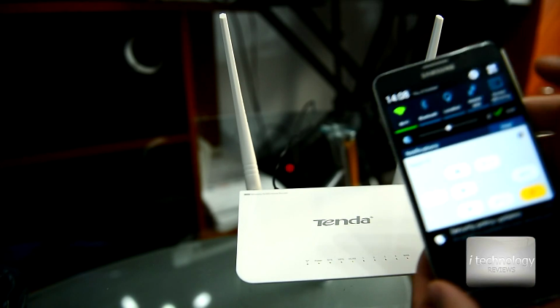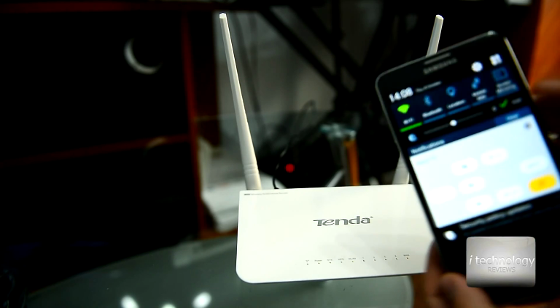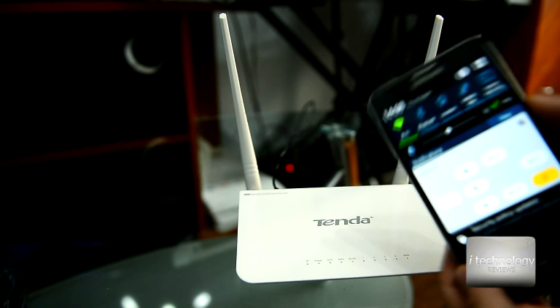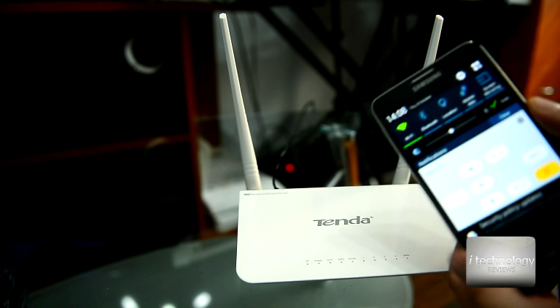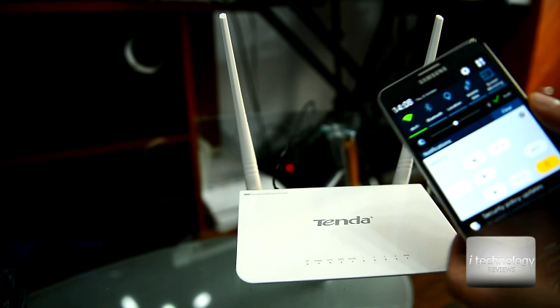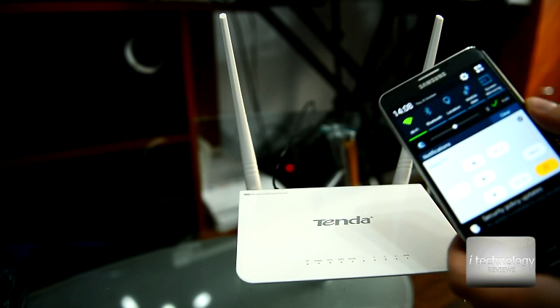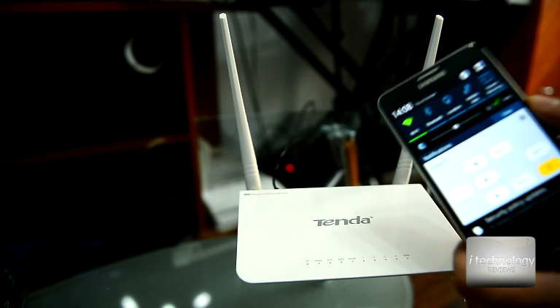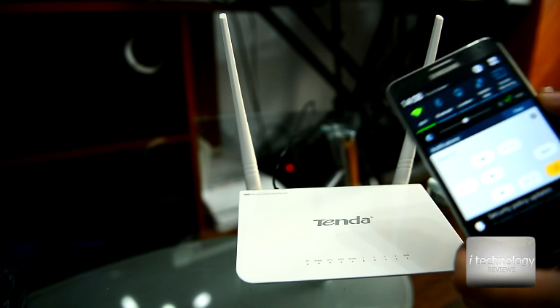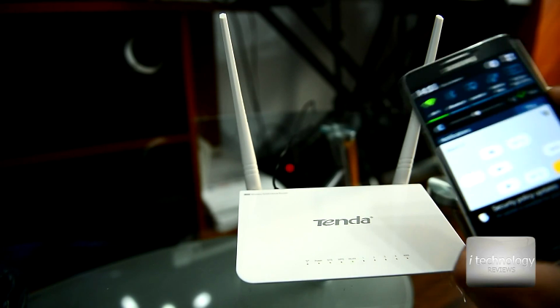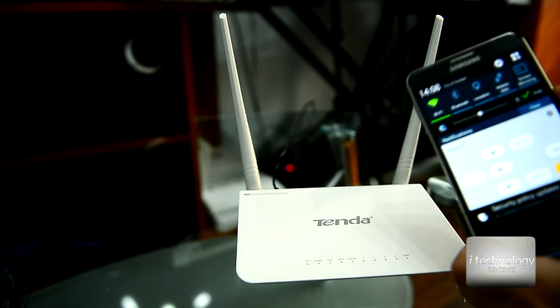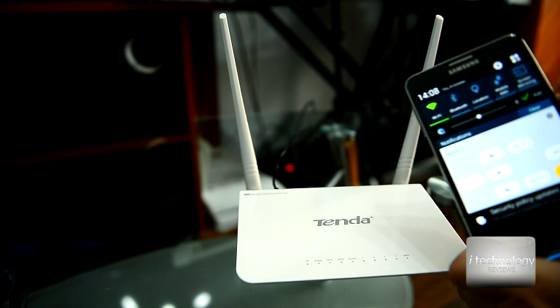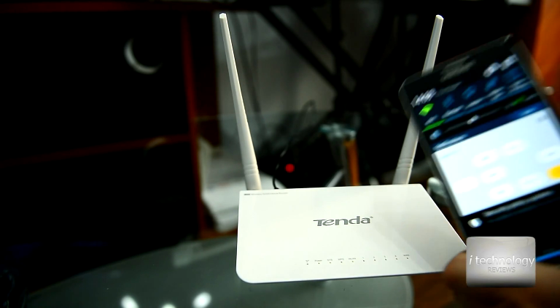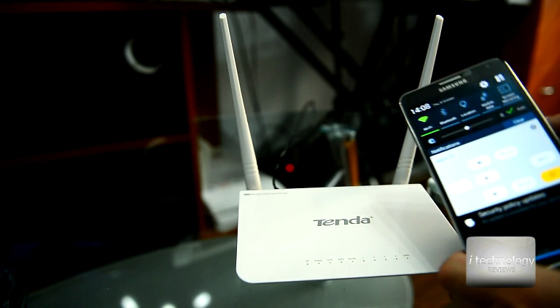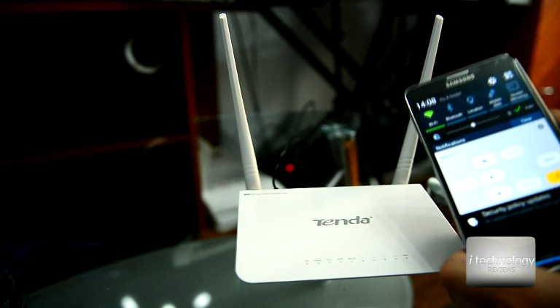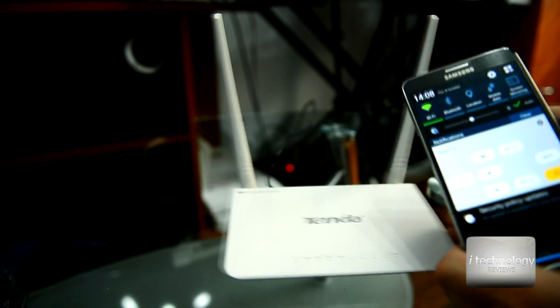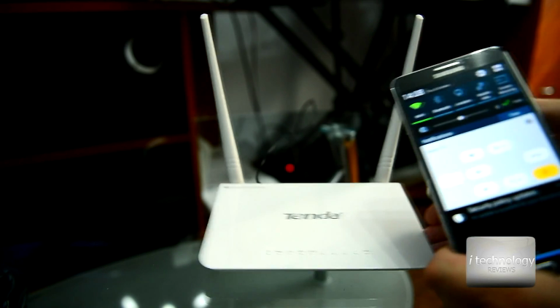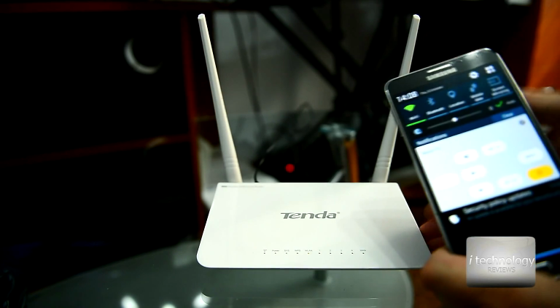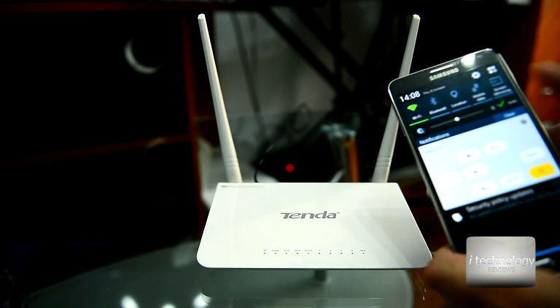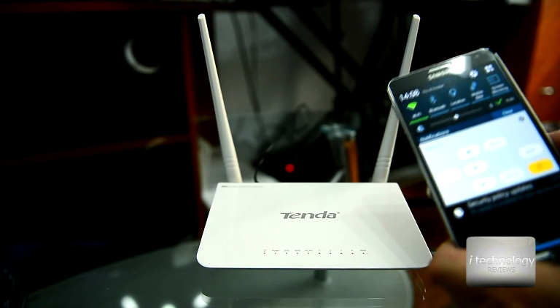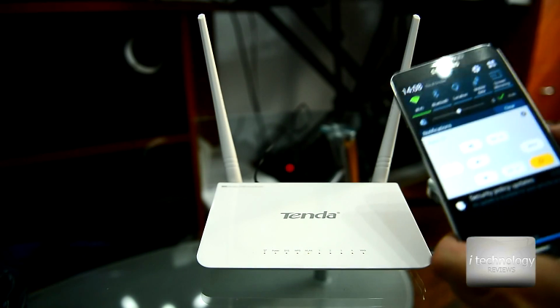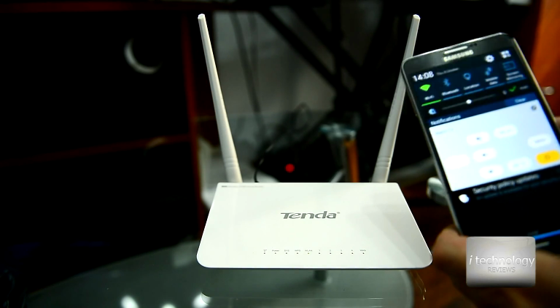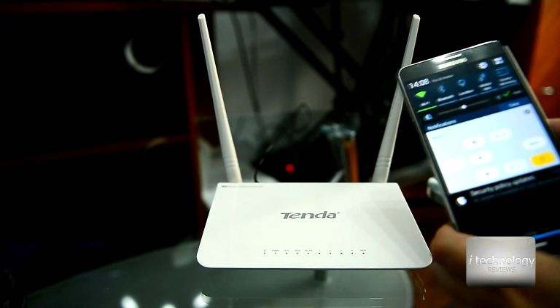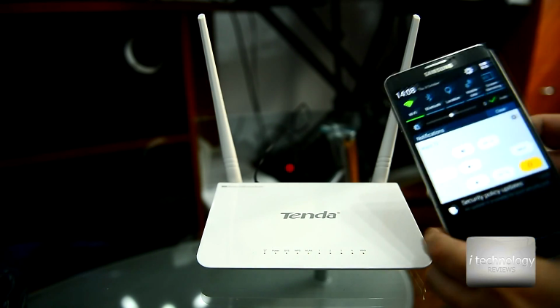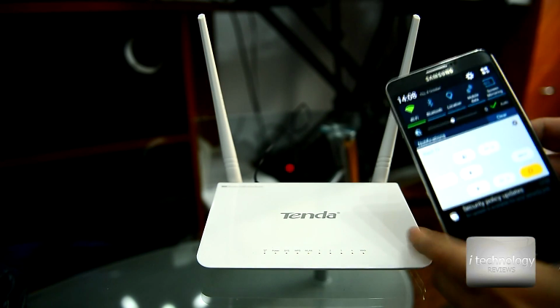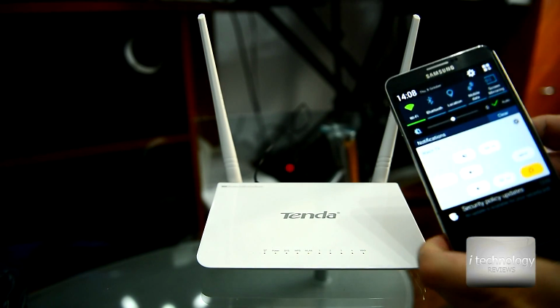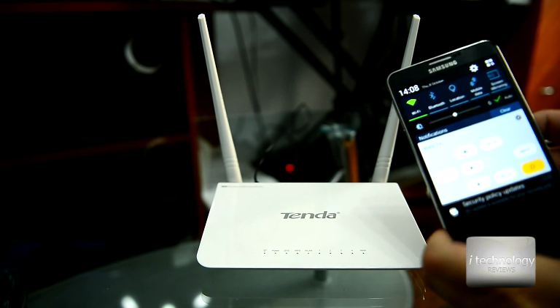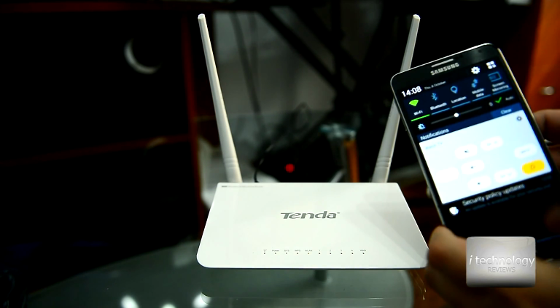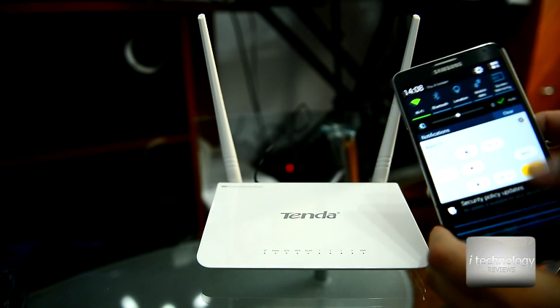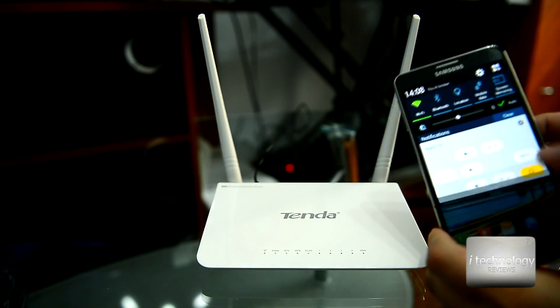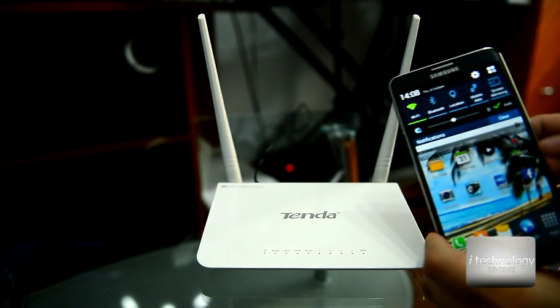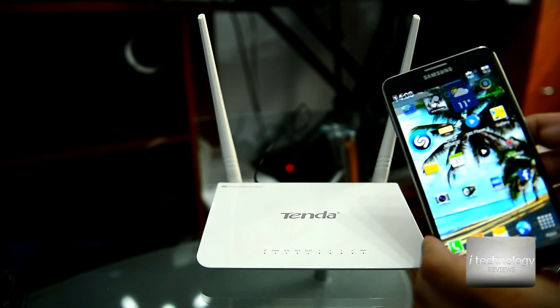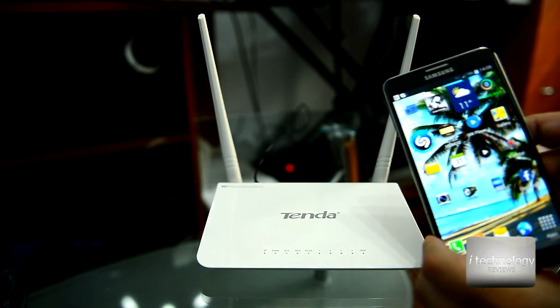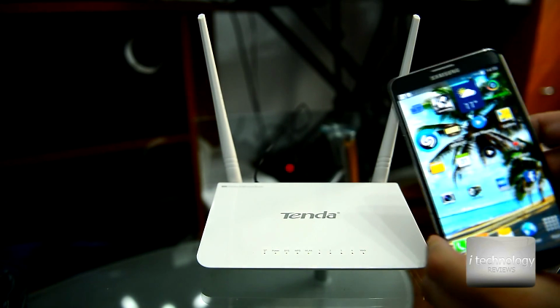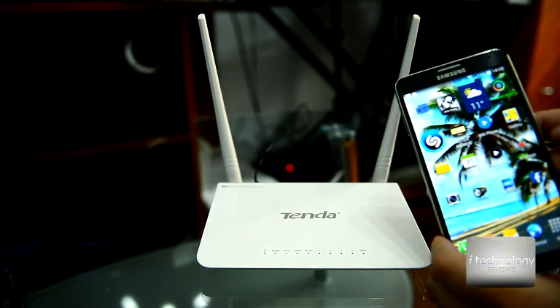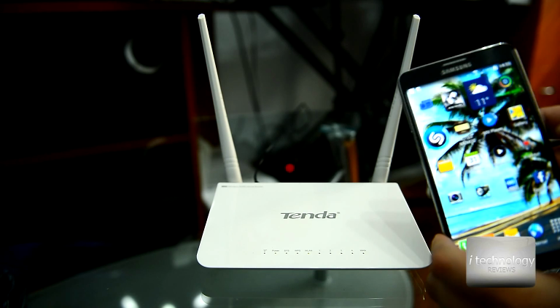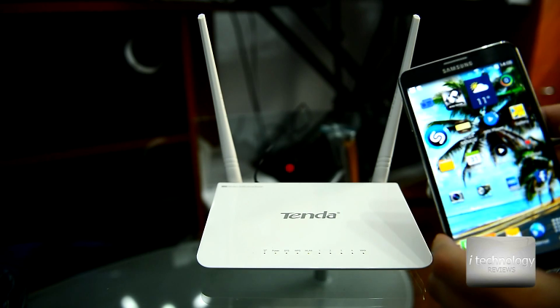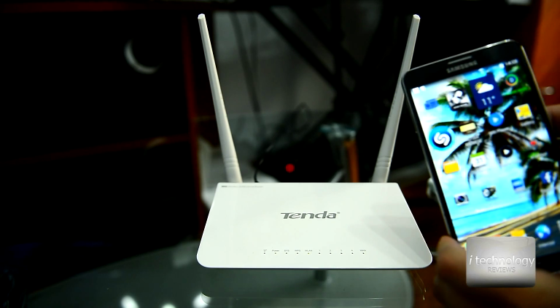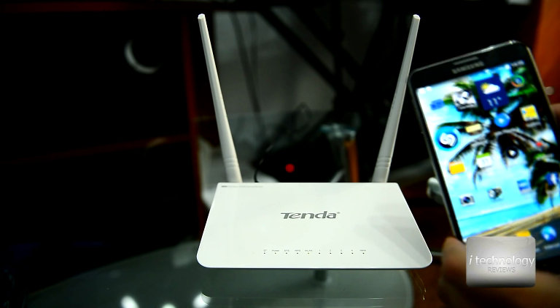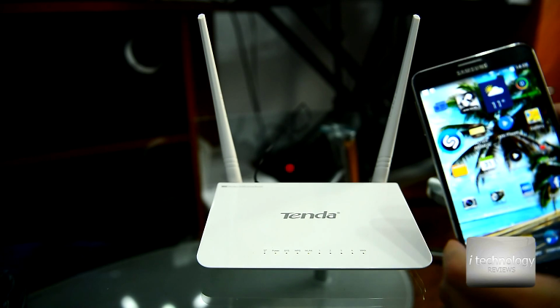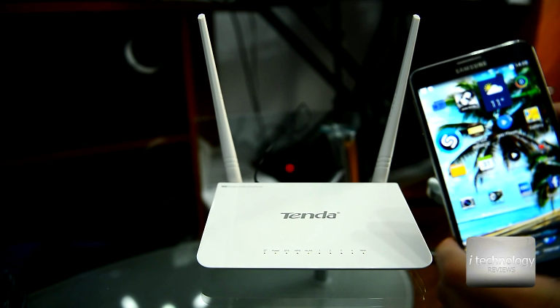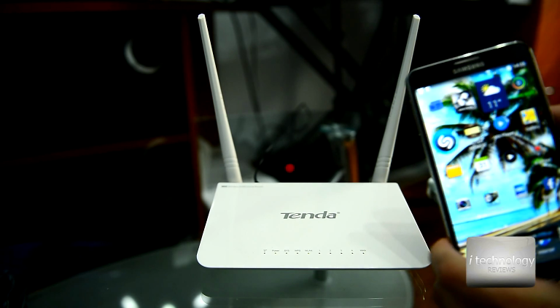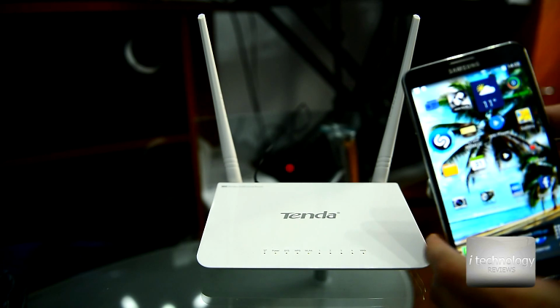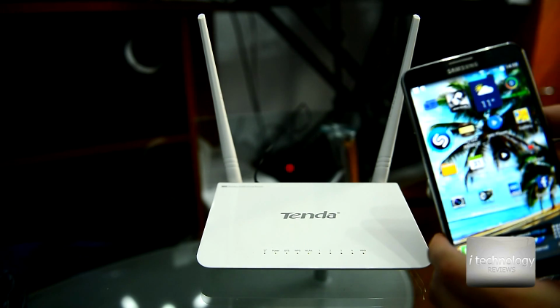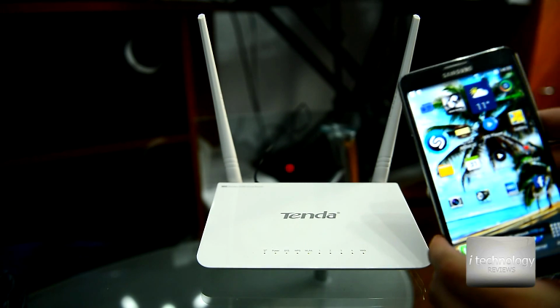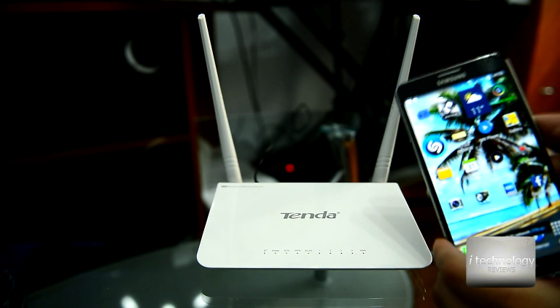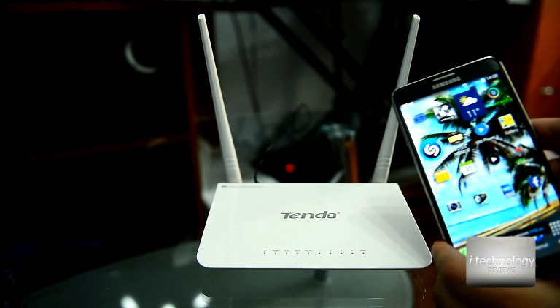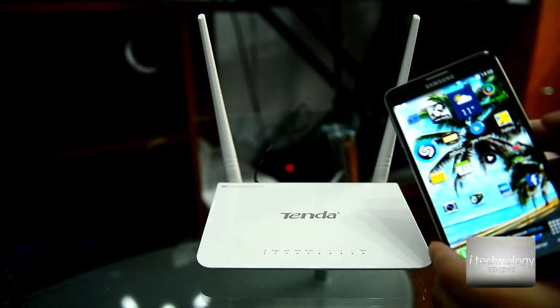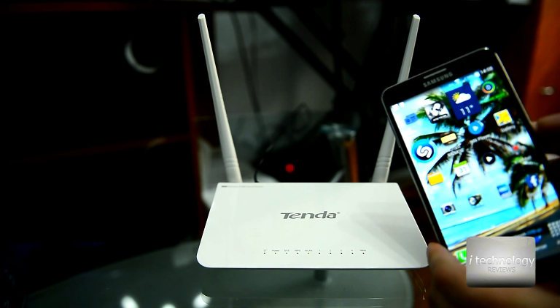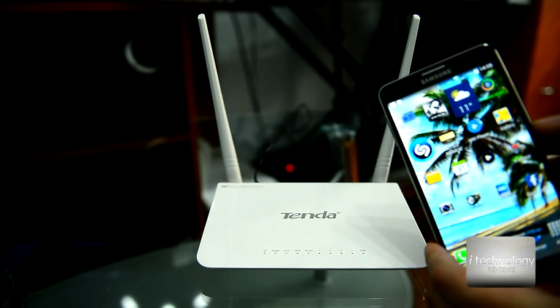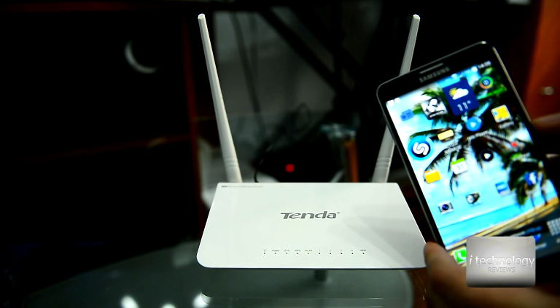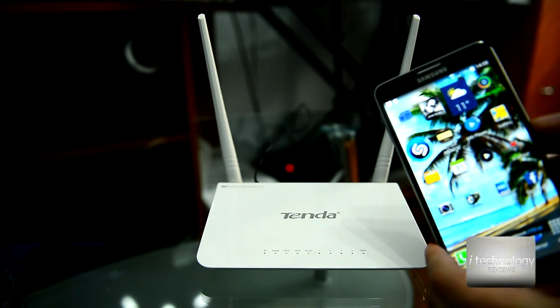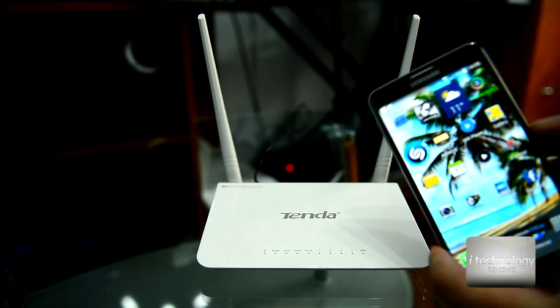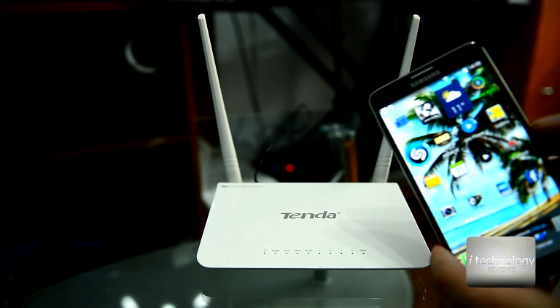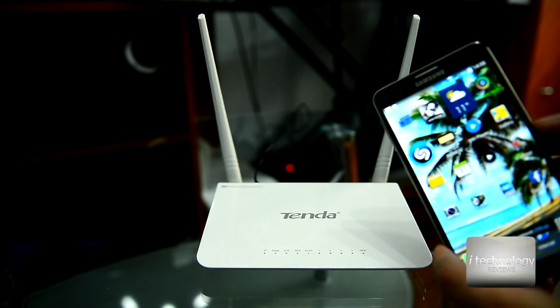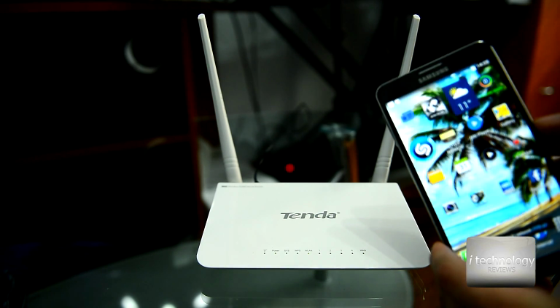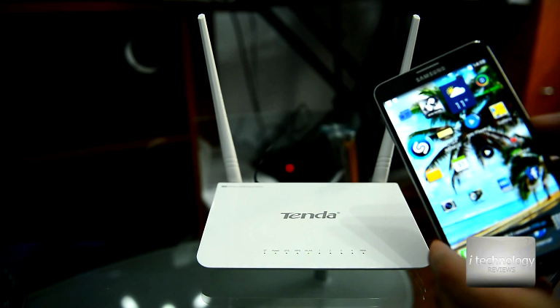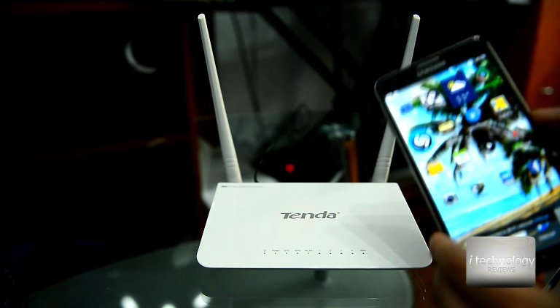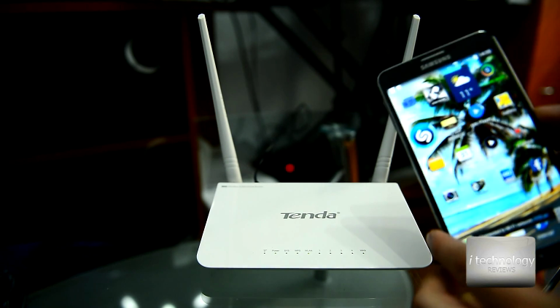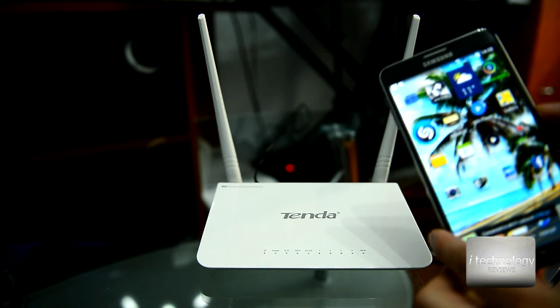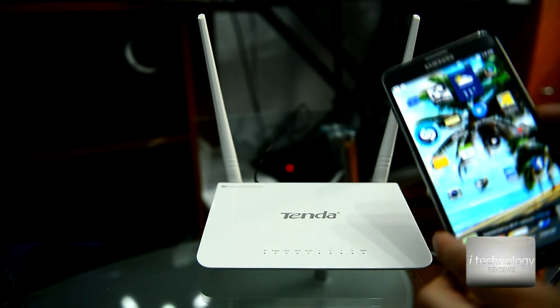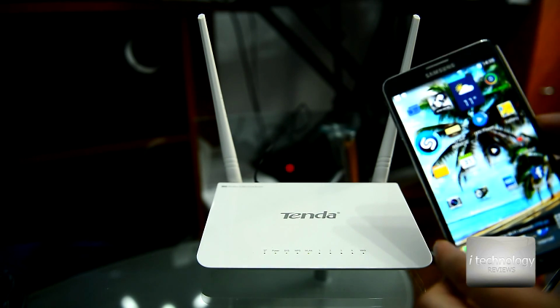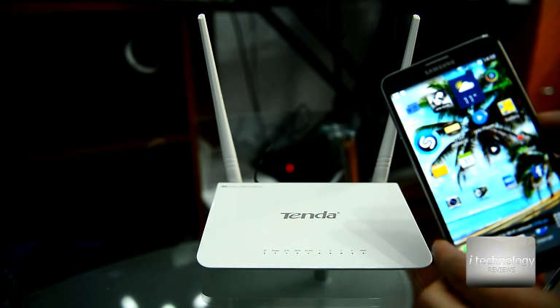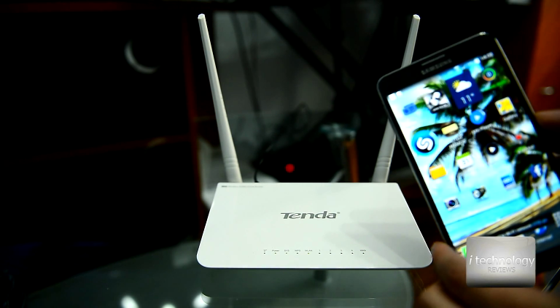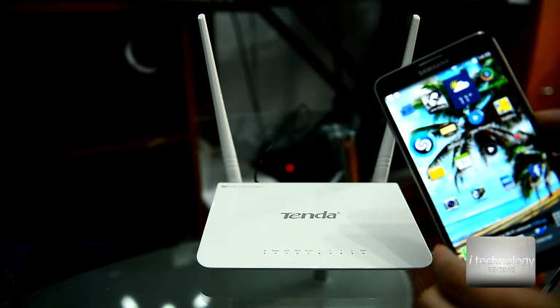Let's configure this router. For example, I want to use it as a wireless extender.